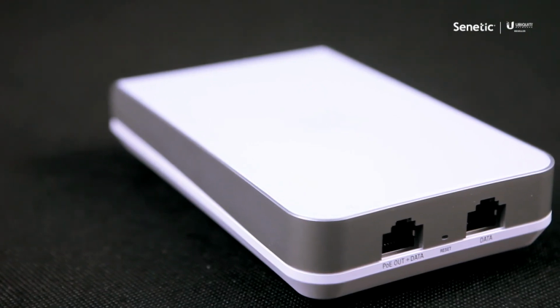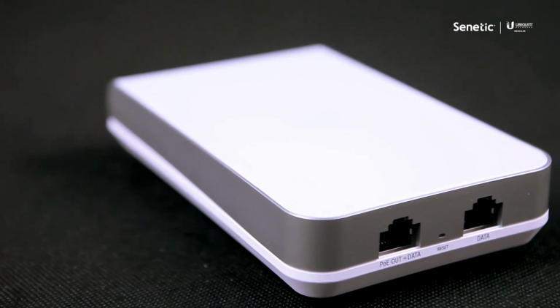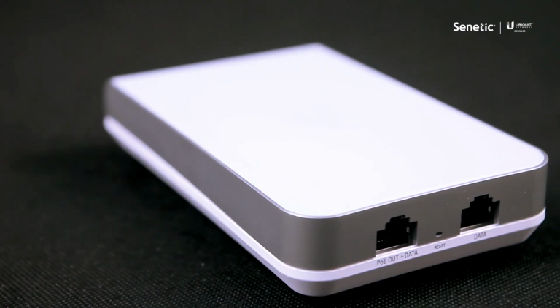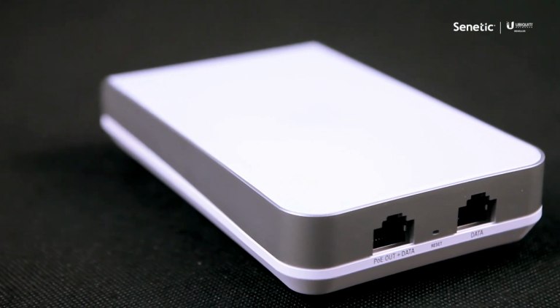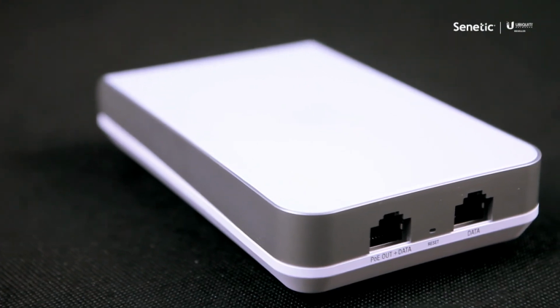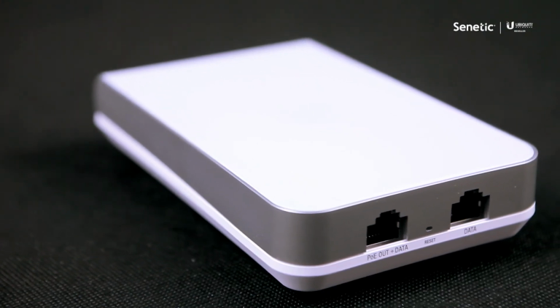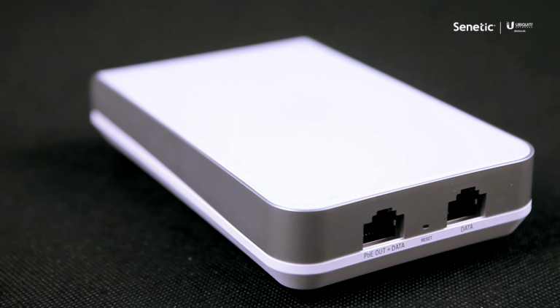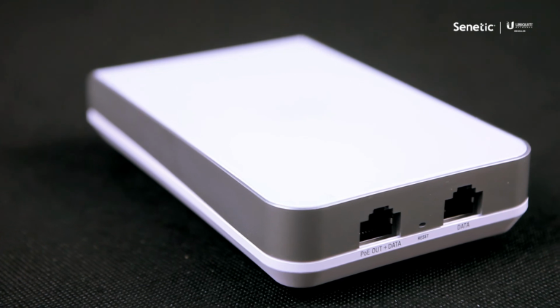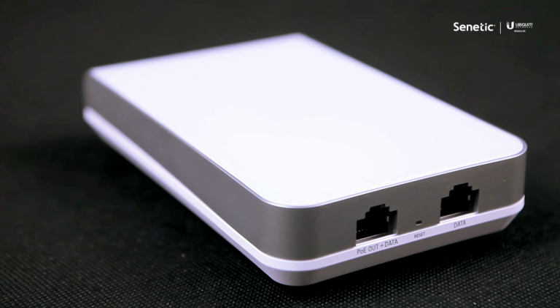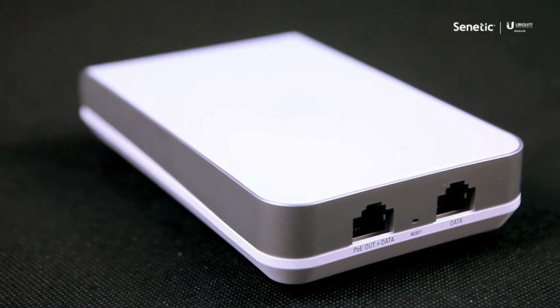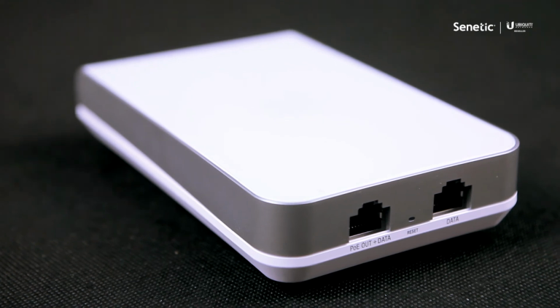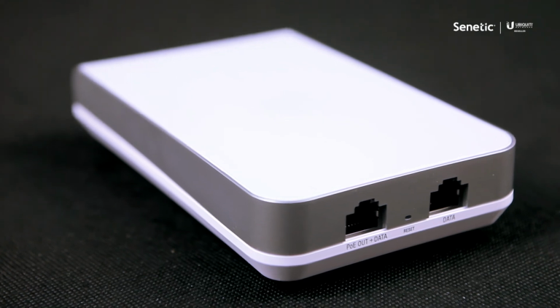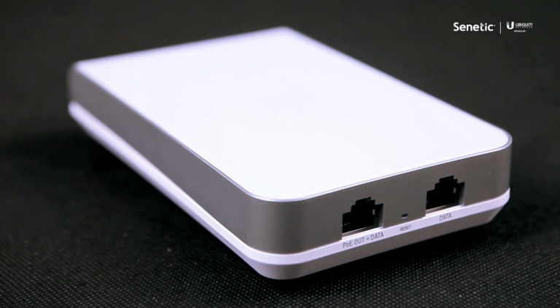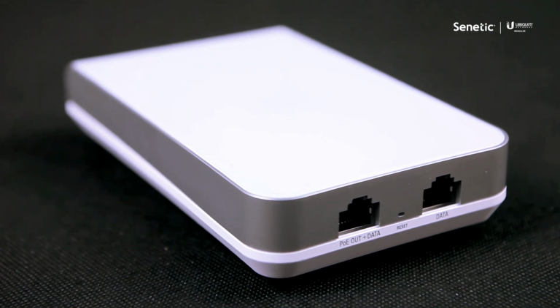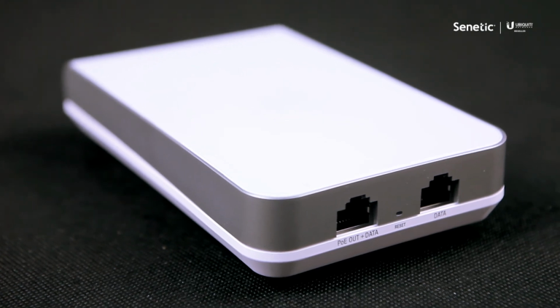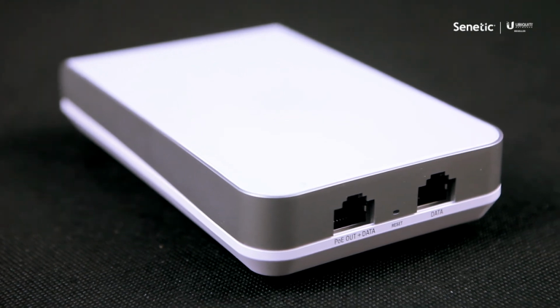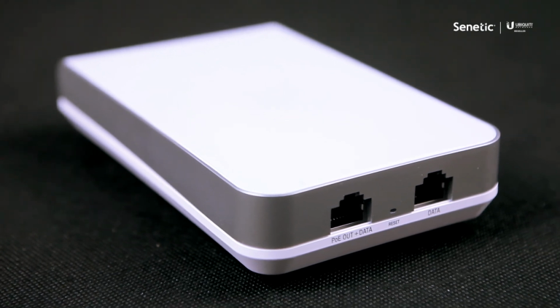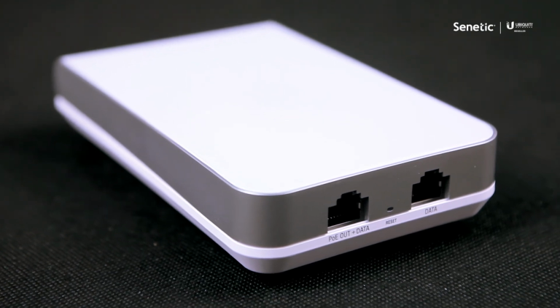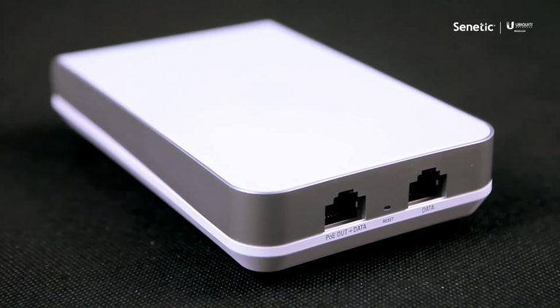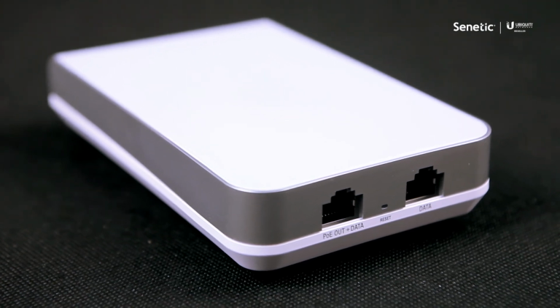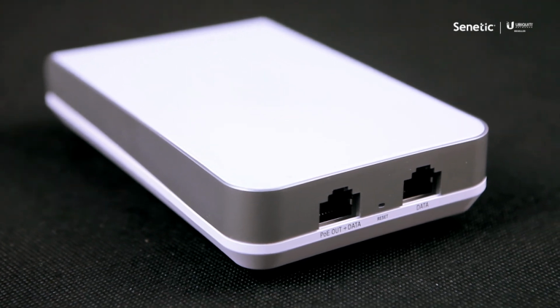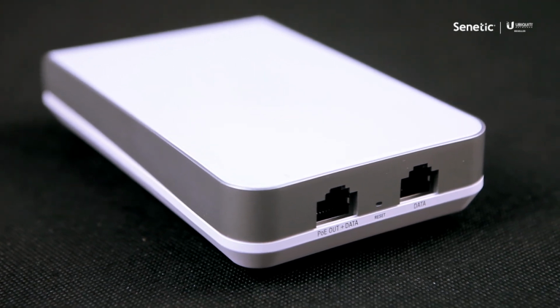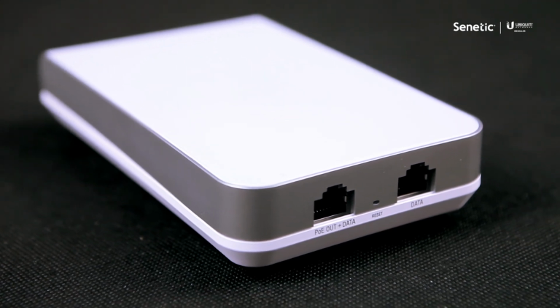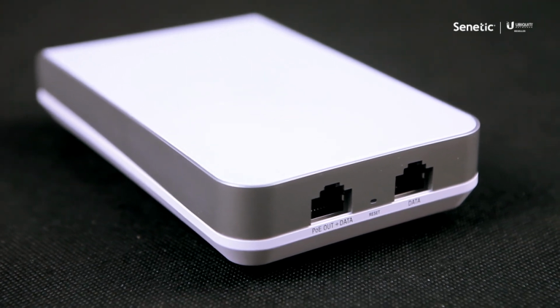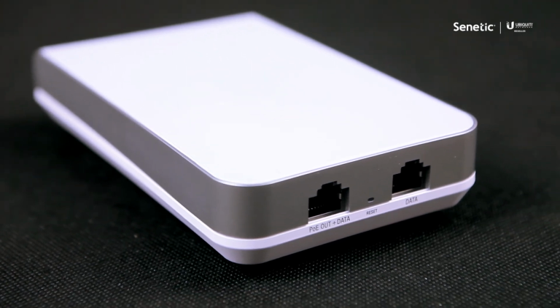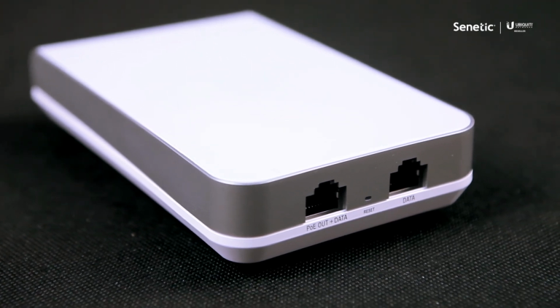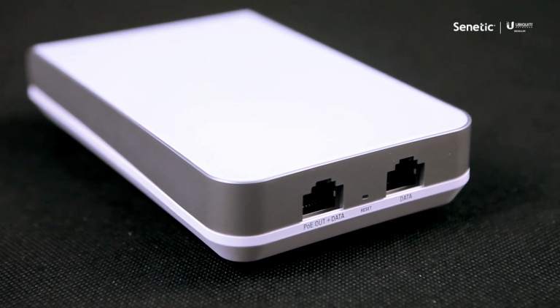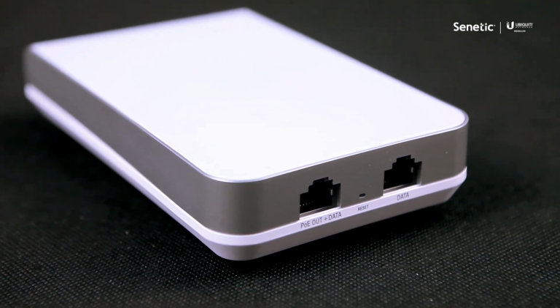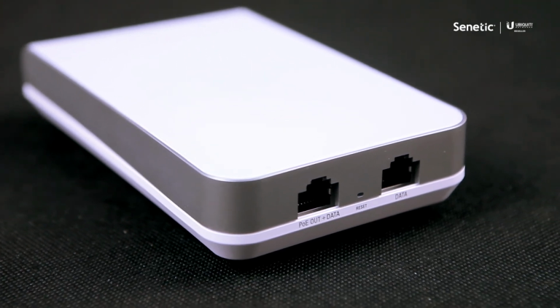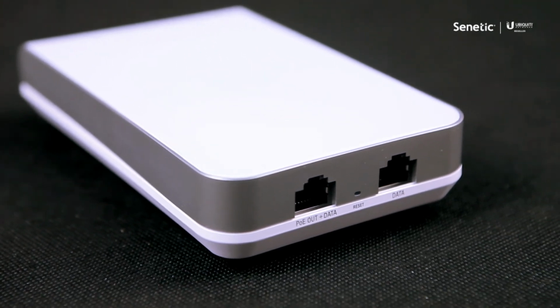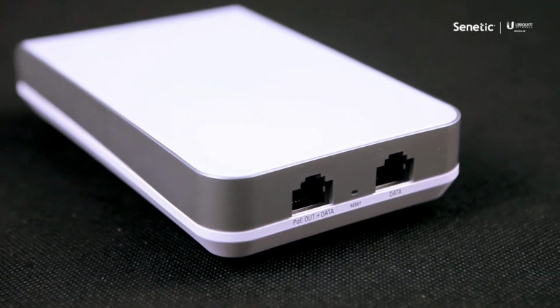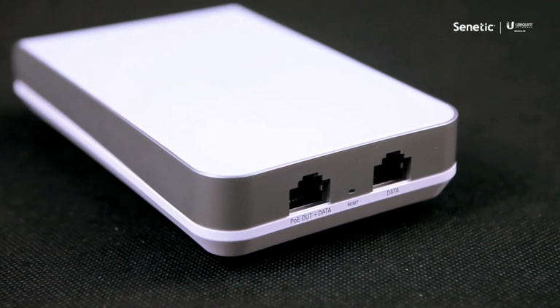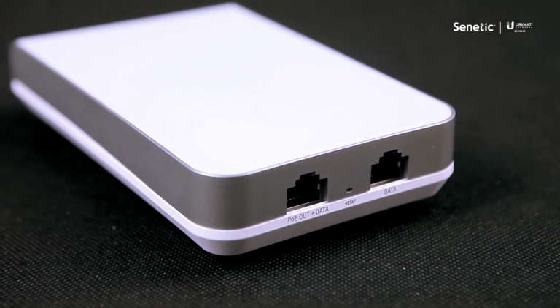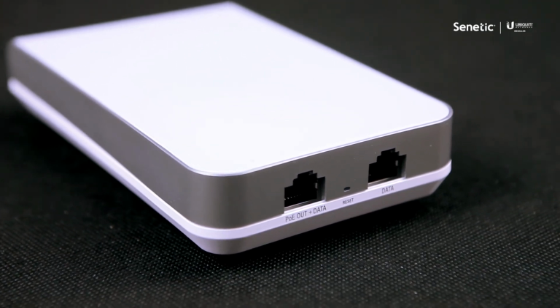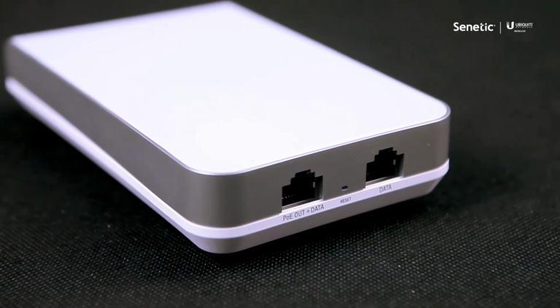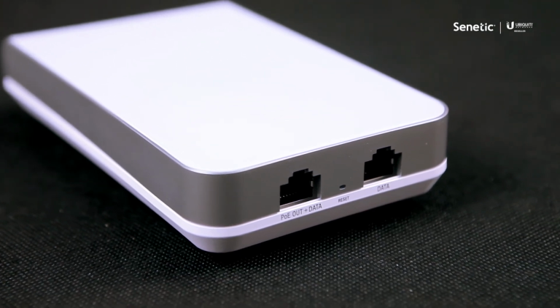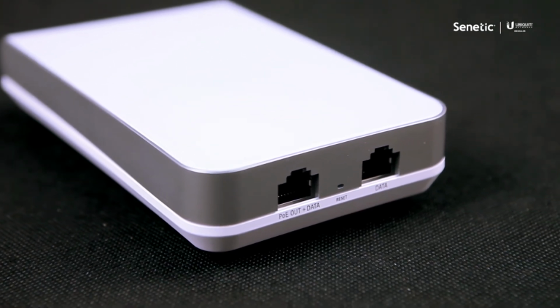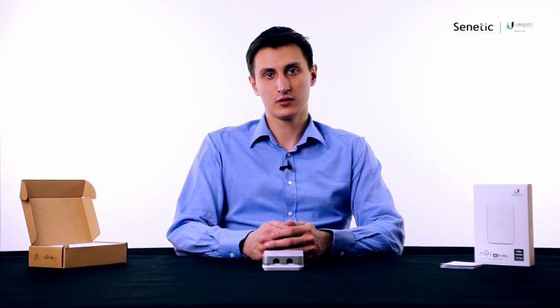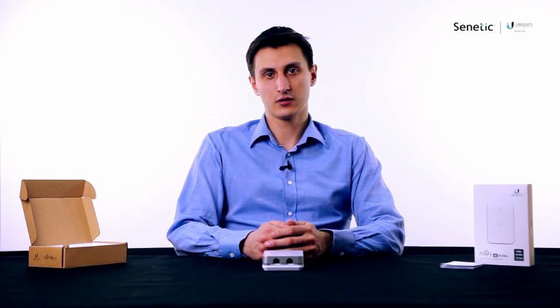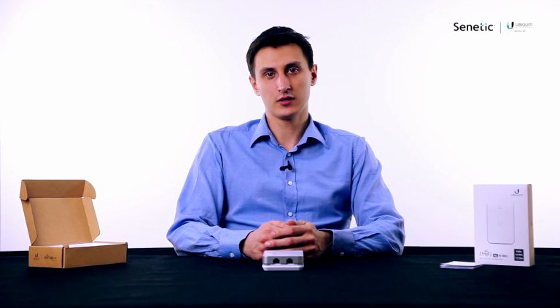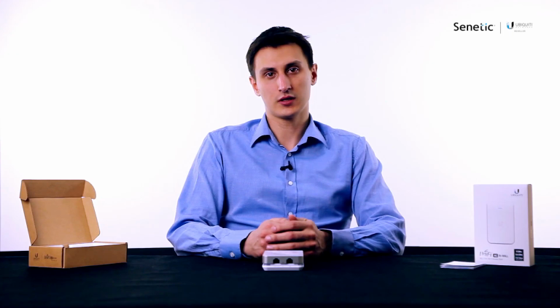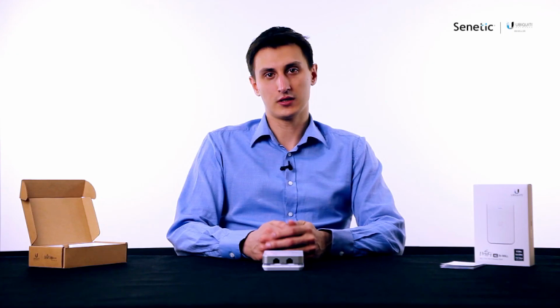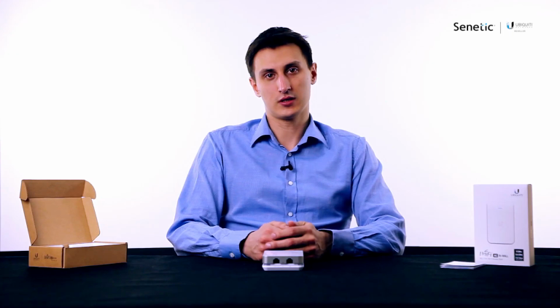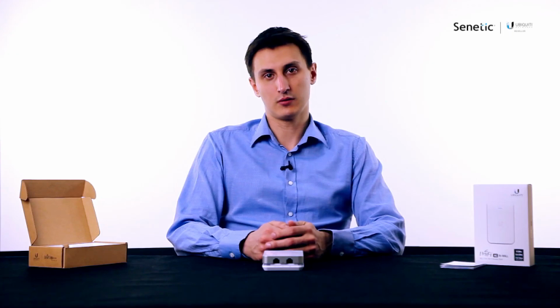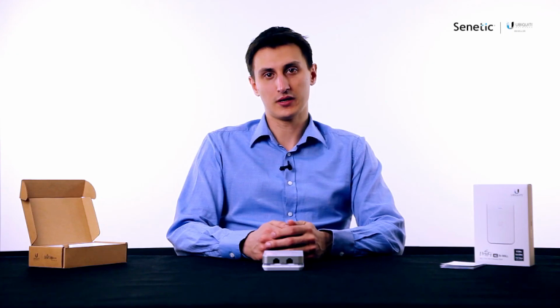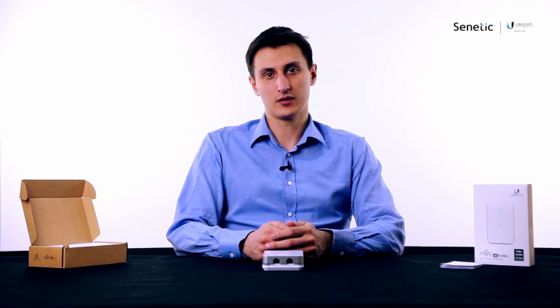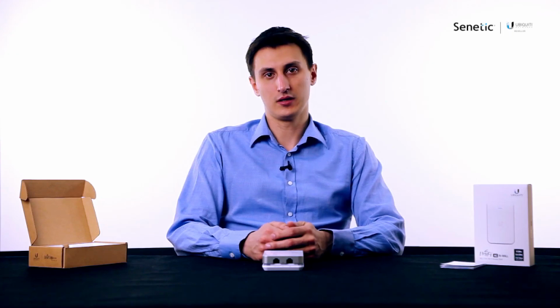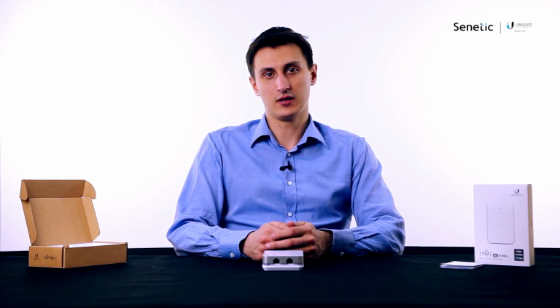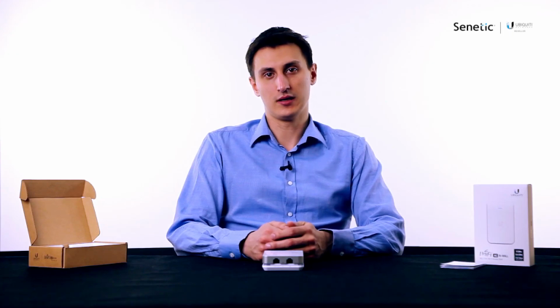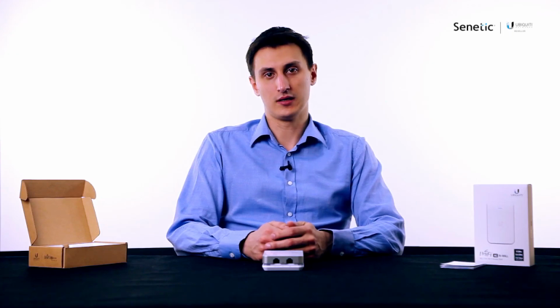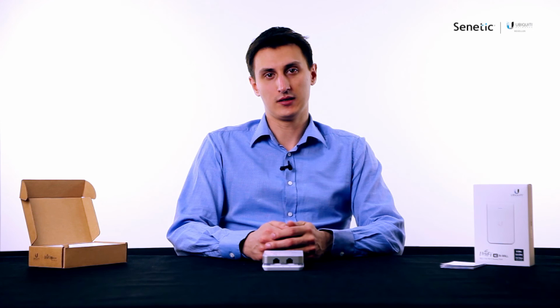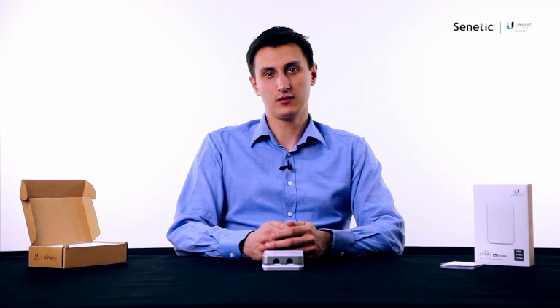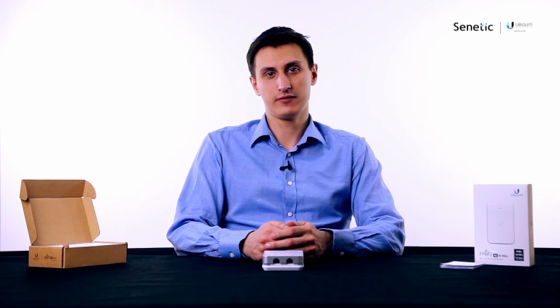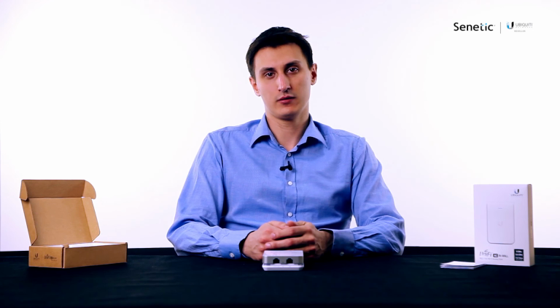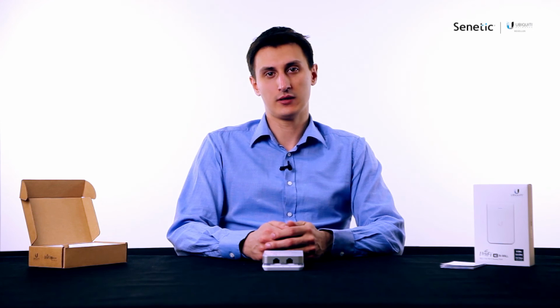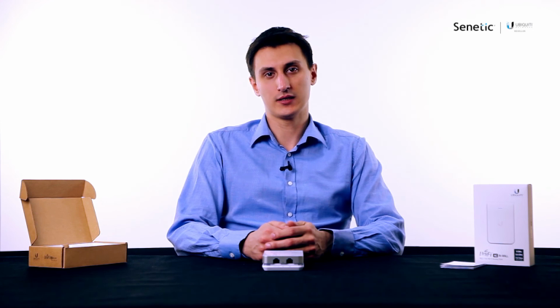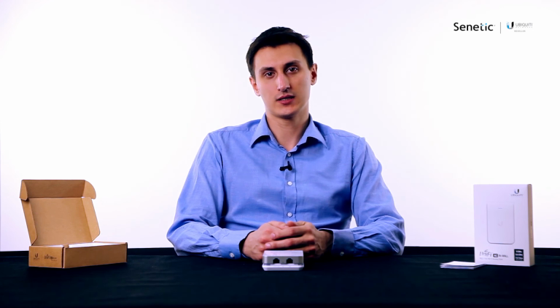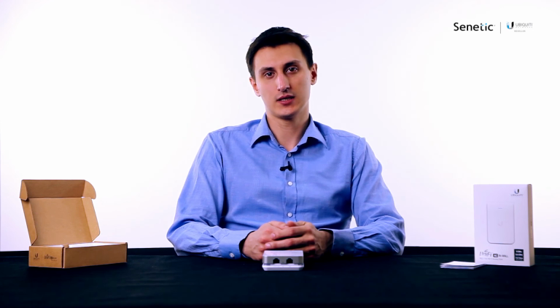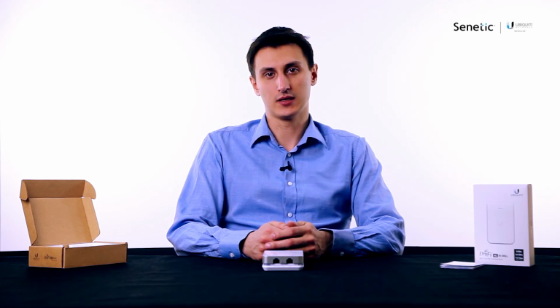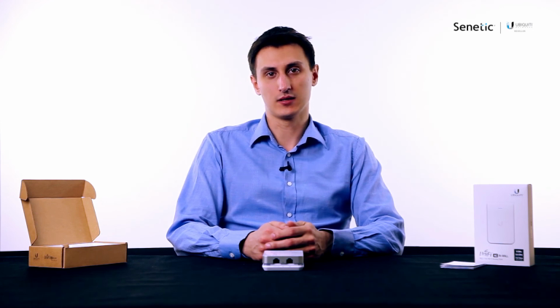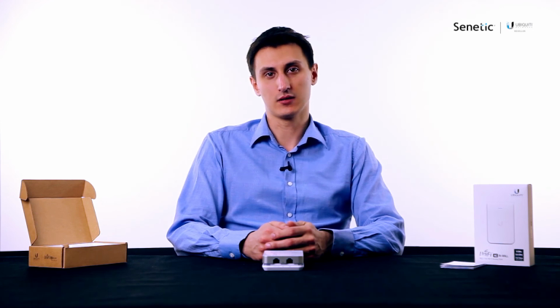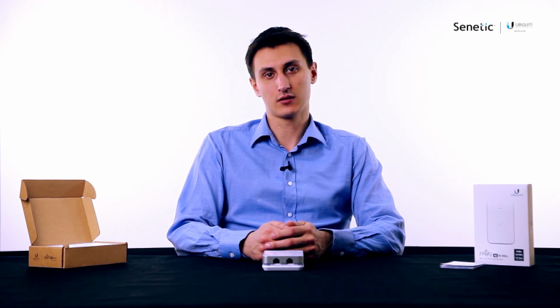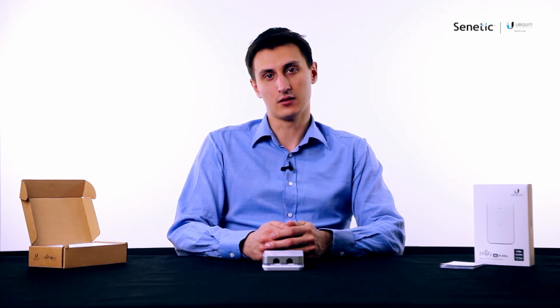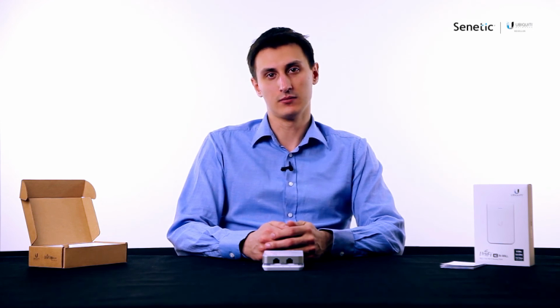Should you wish to know more about this device or any other device from the Ubiquiti portfolio, contact us directly at info@senetik.com.